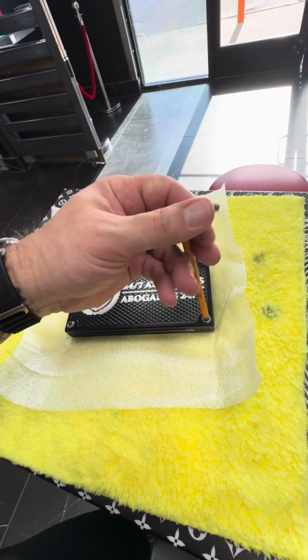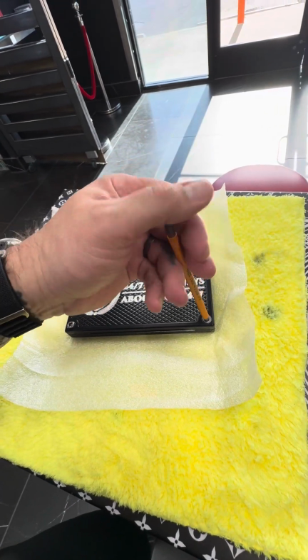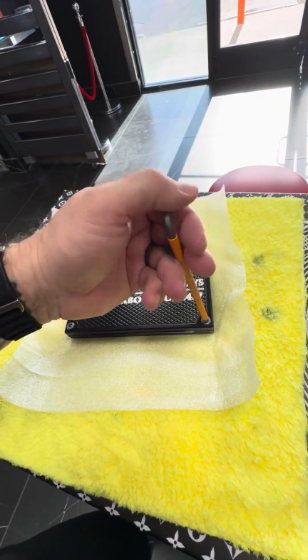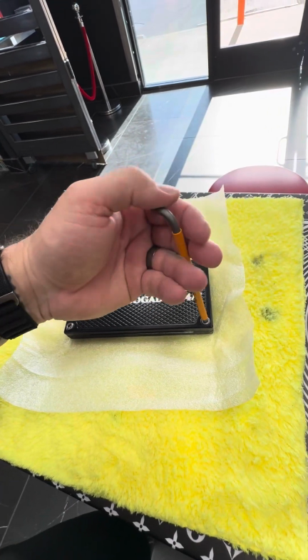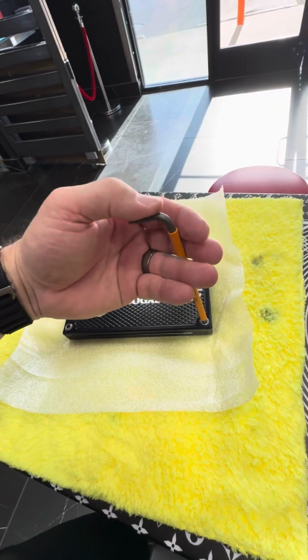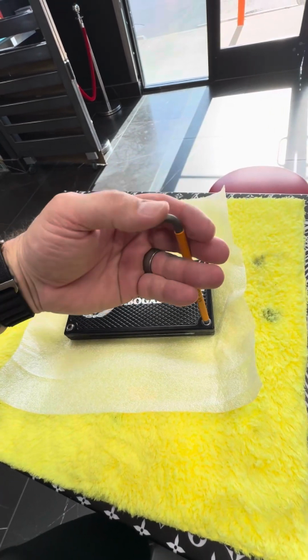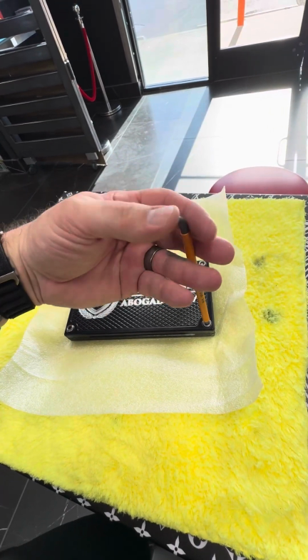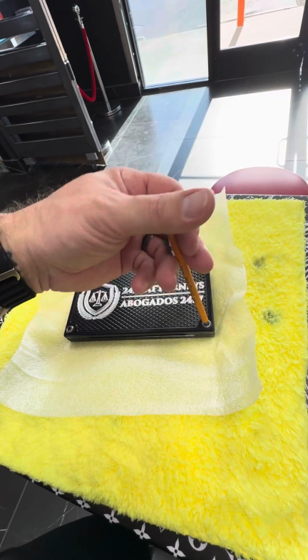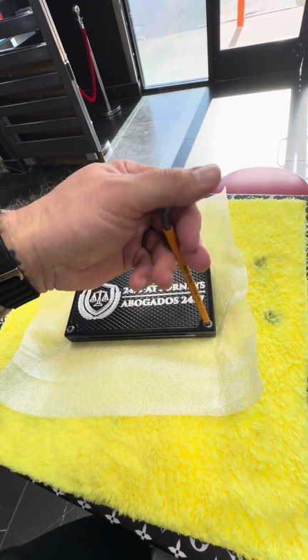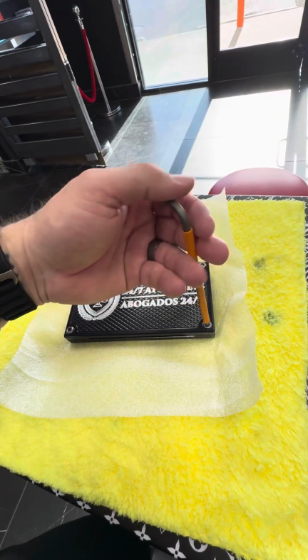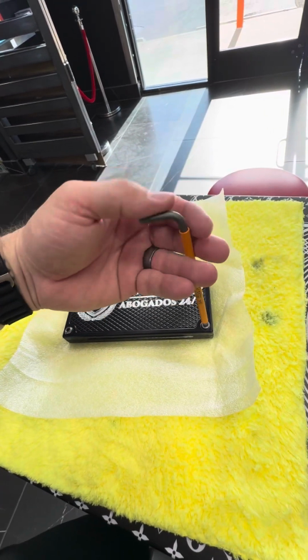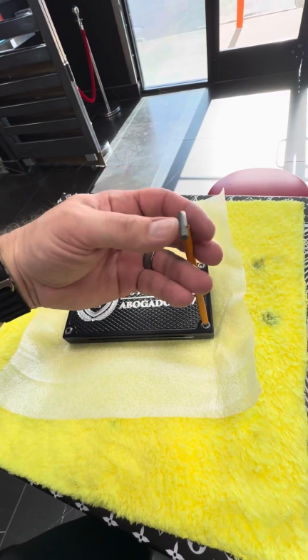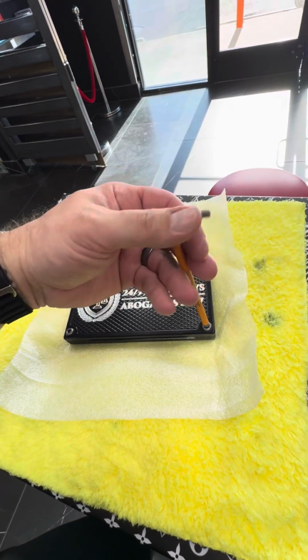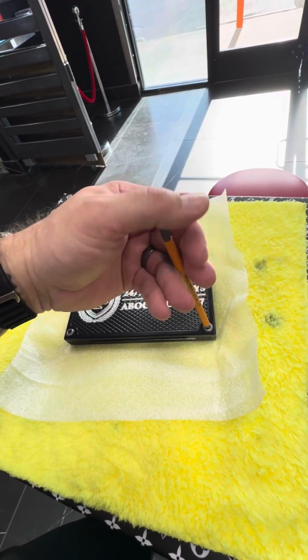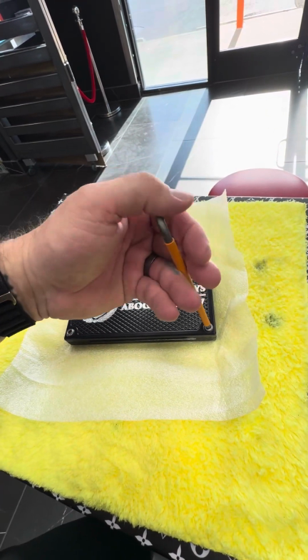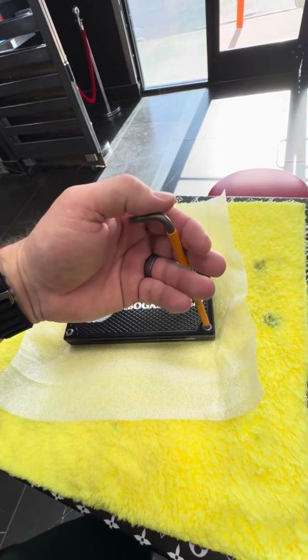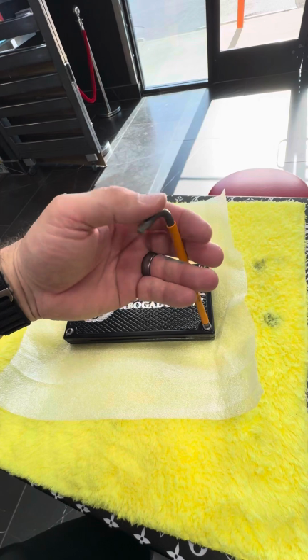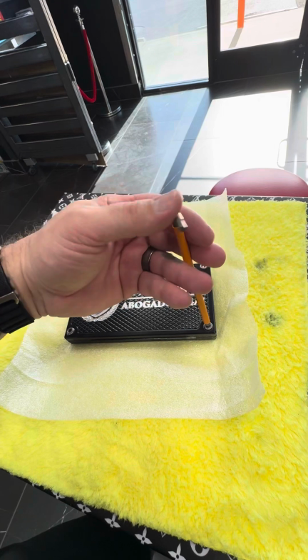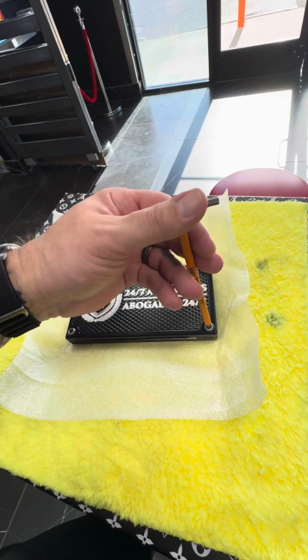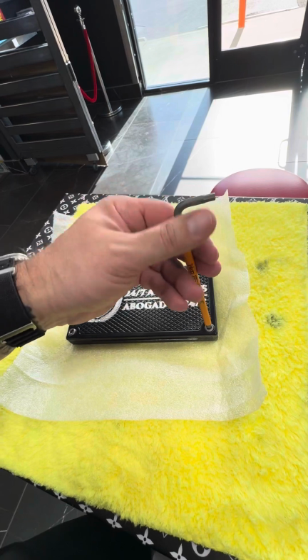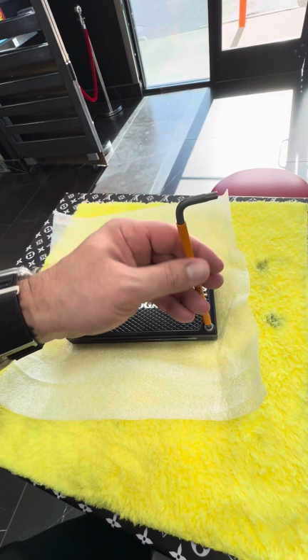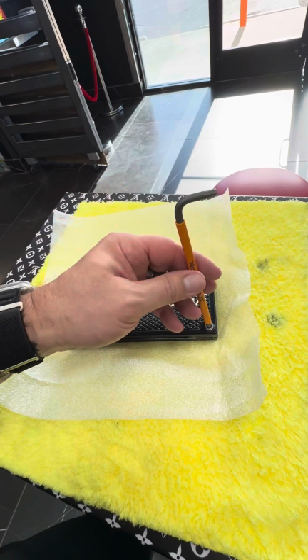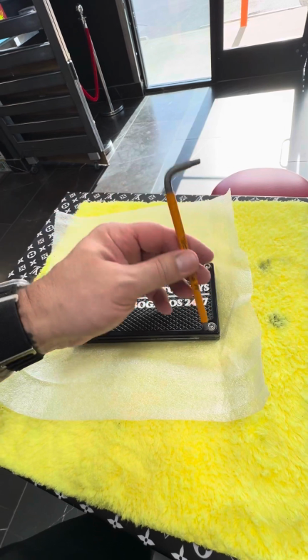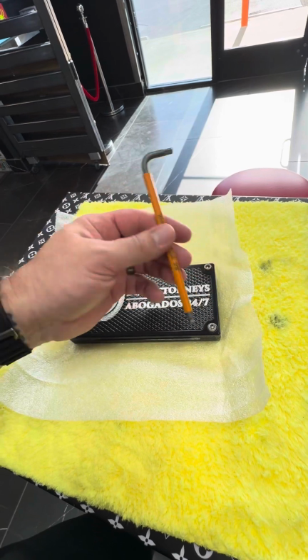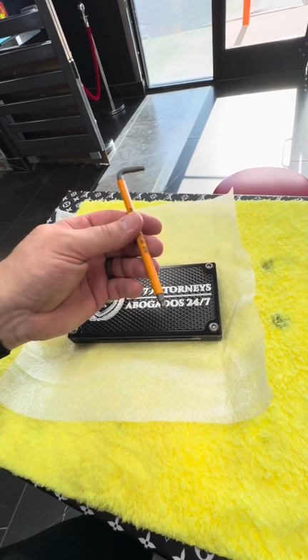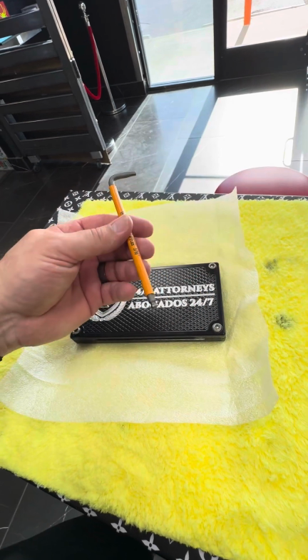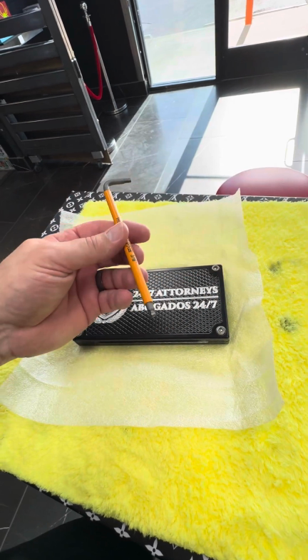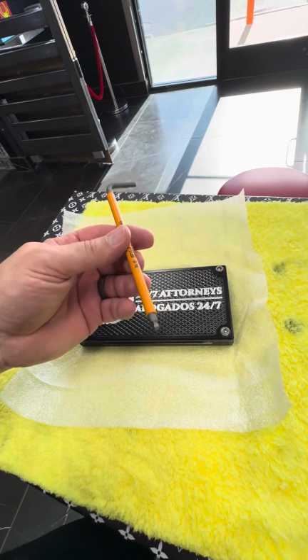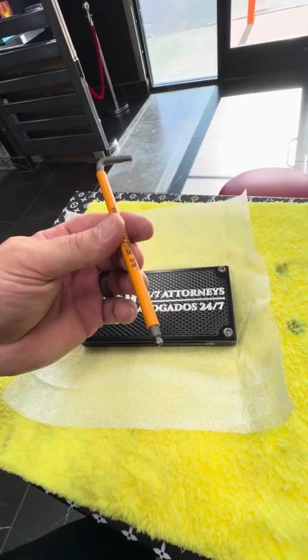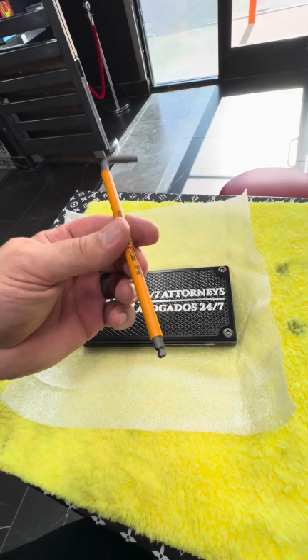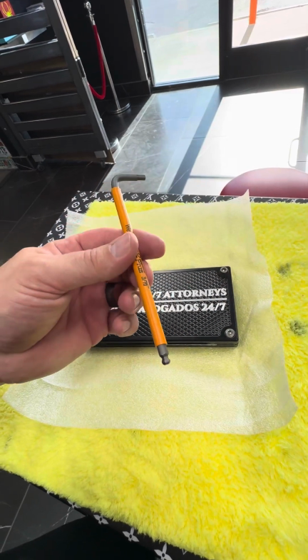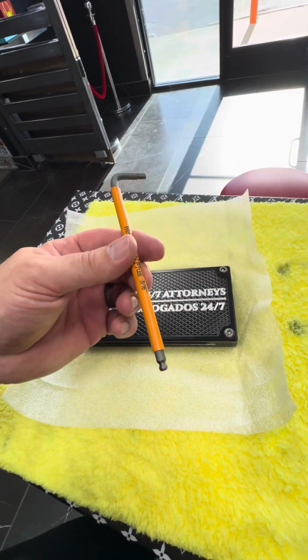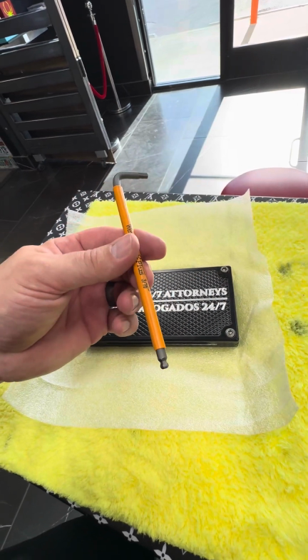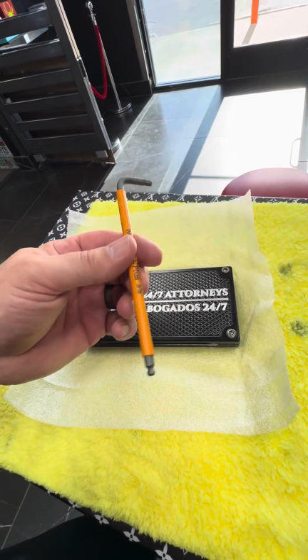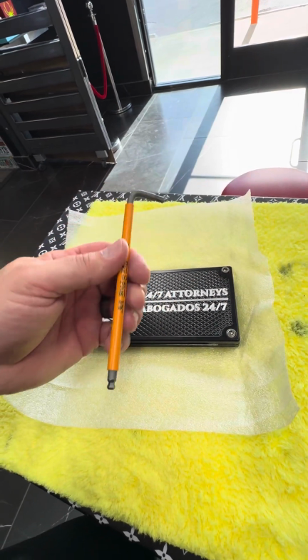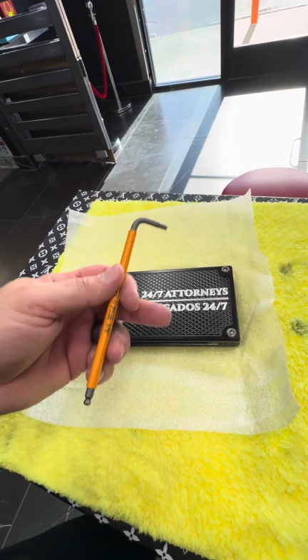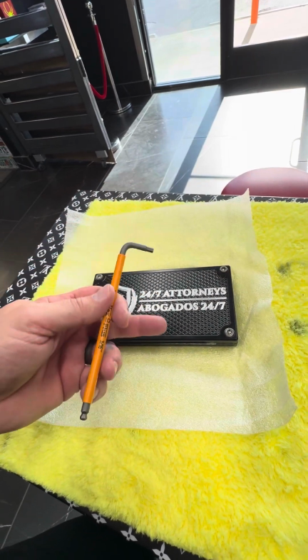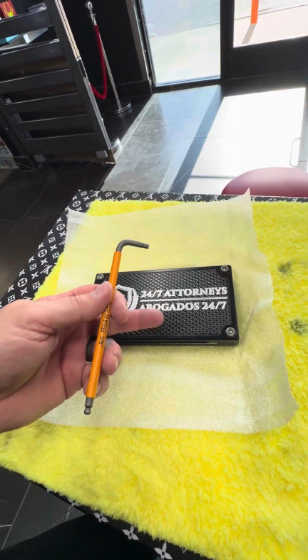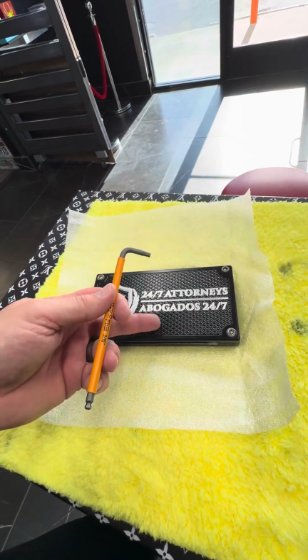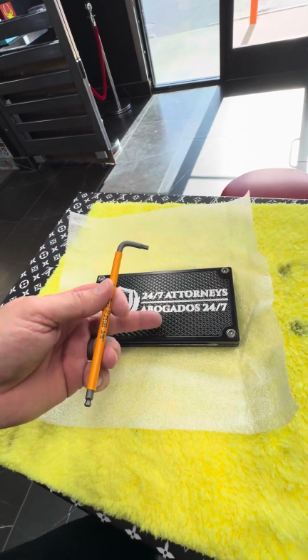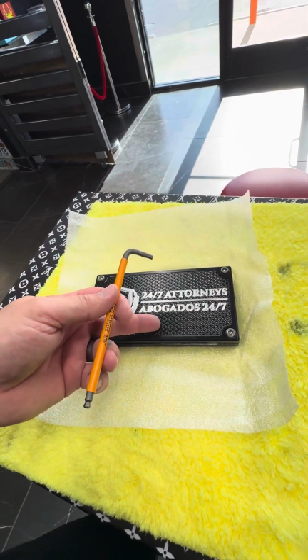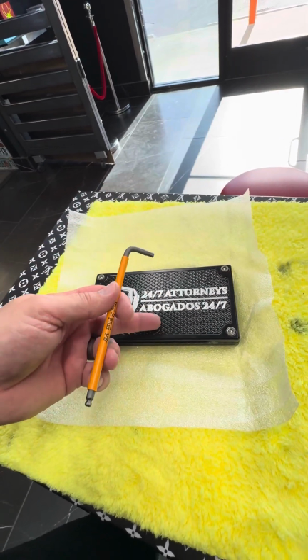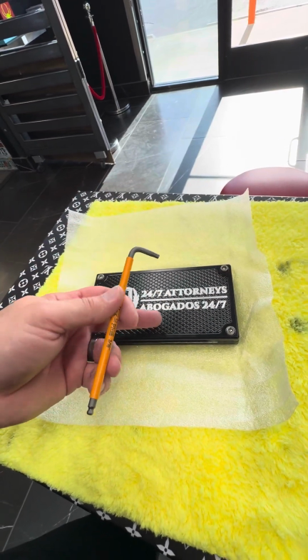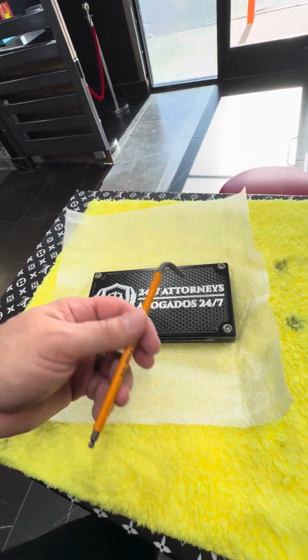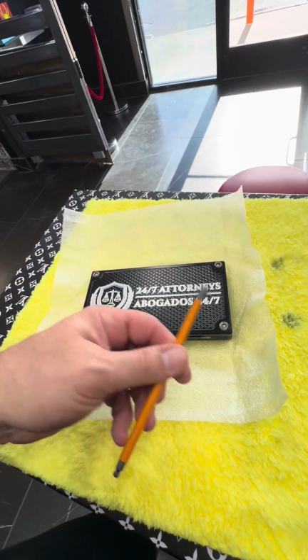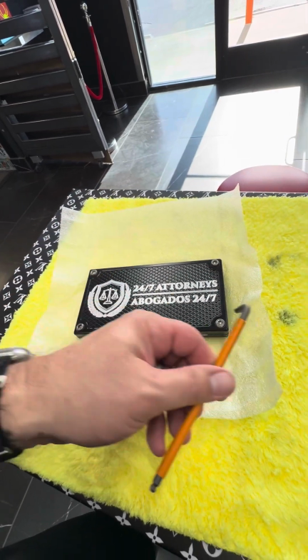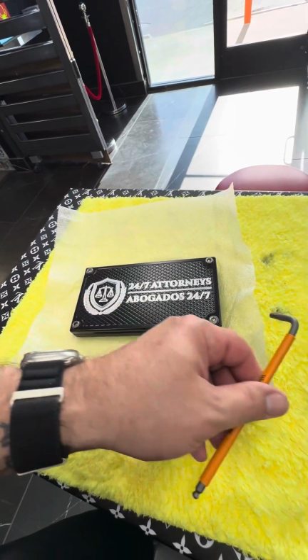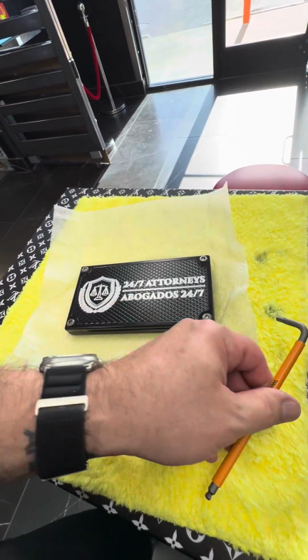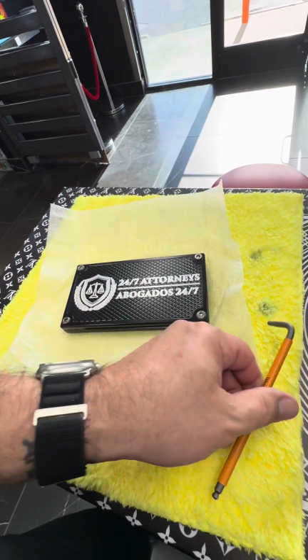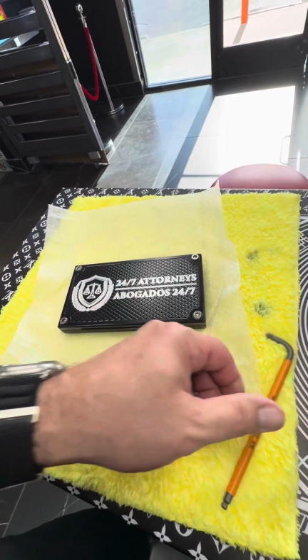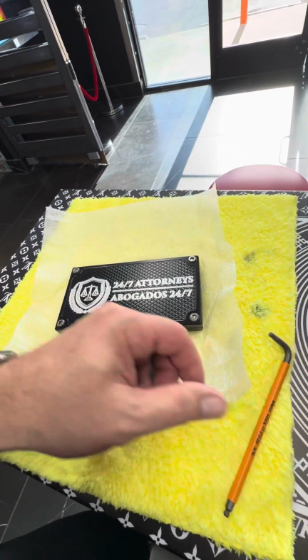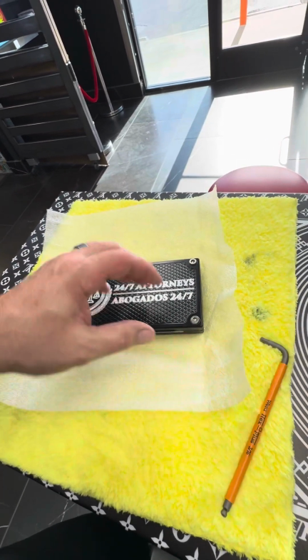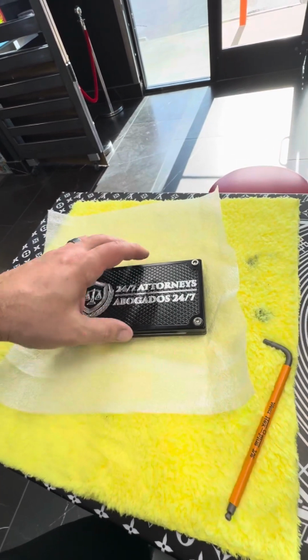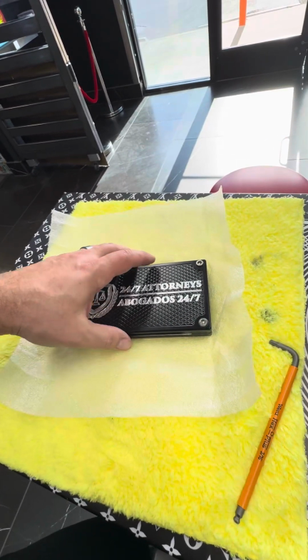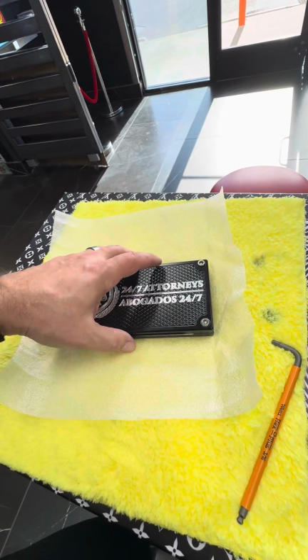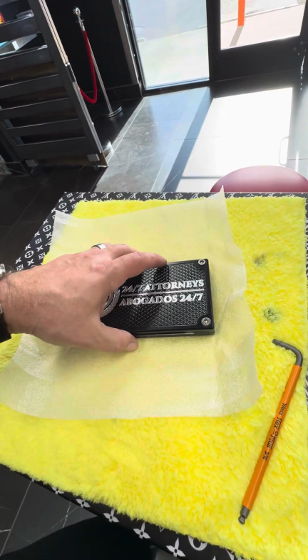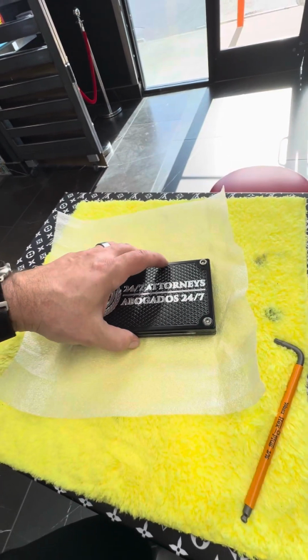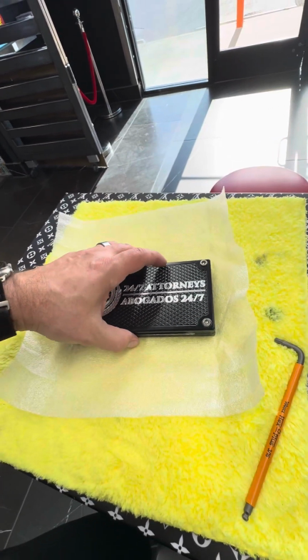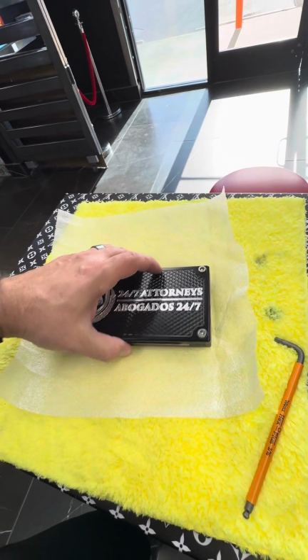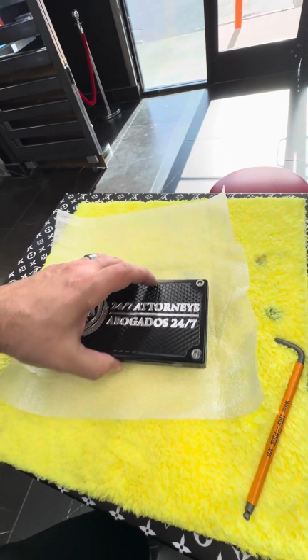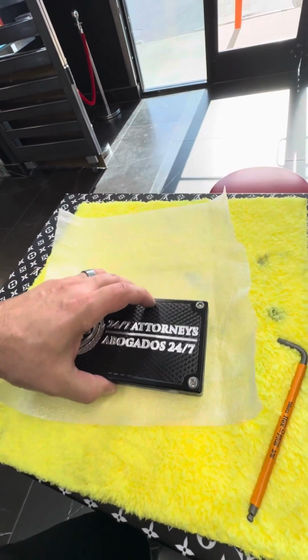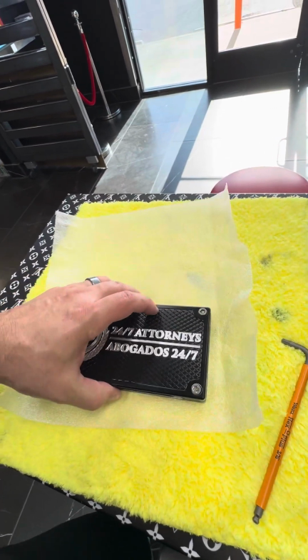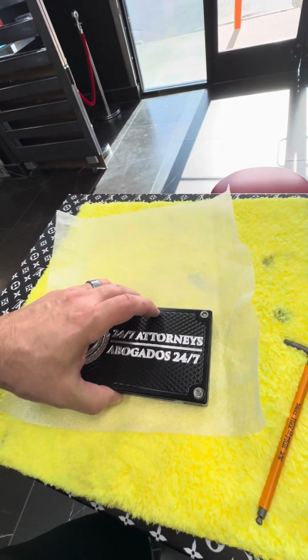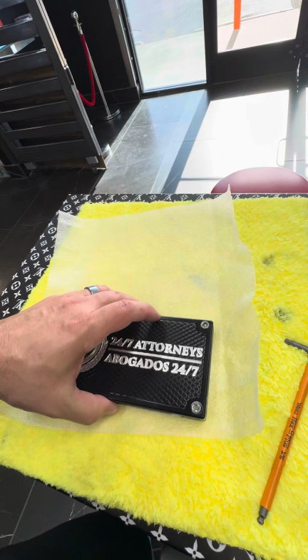If you drop this tool on the brick, you could dent it or scratch it. This is steel. This is aluminum. Very different hardnesses.